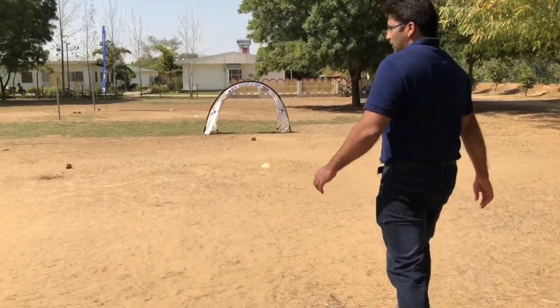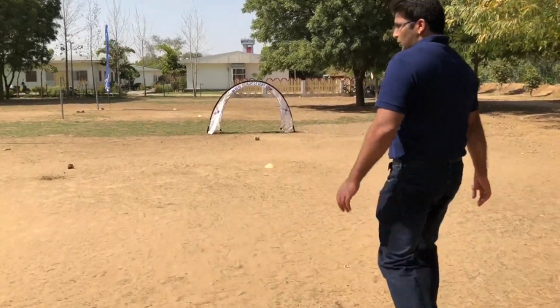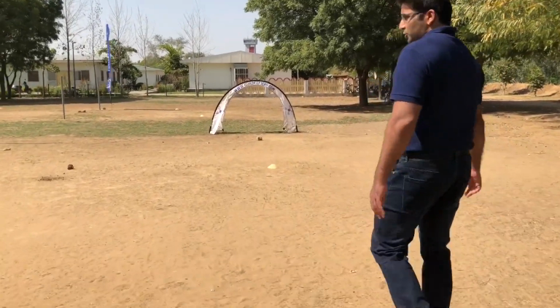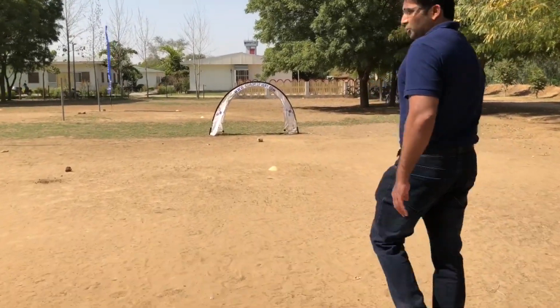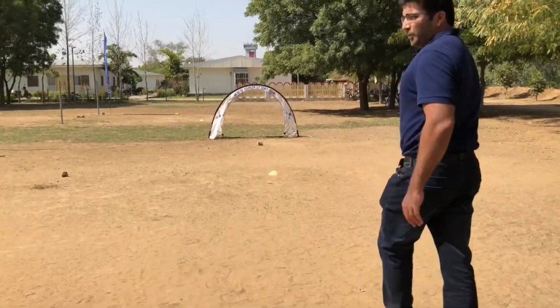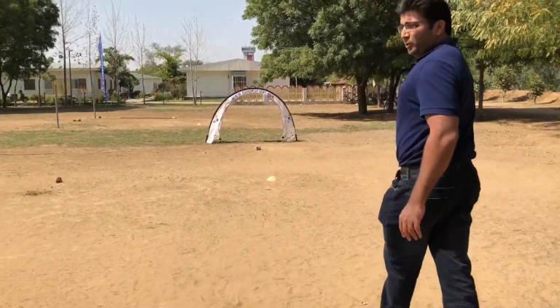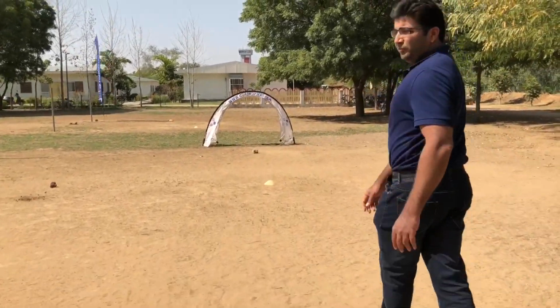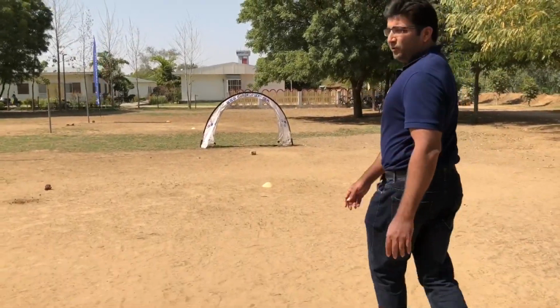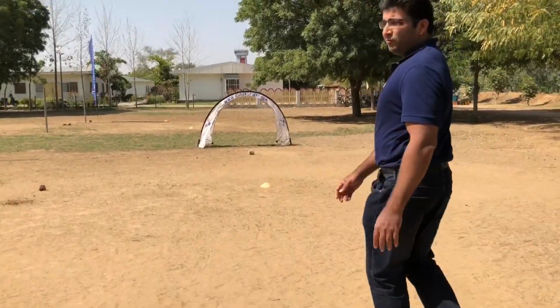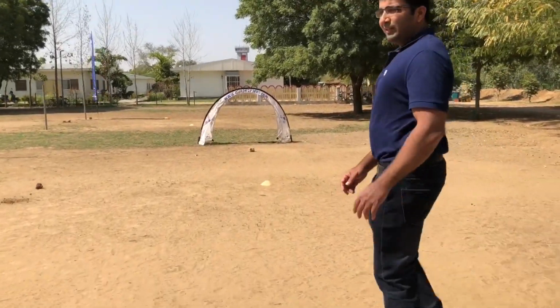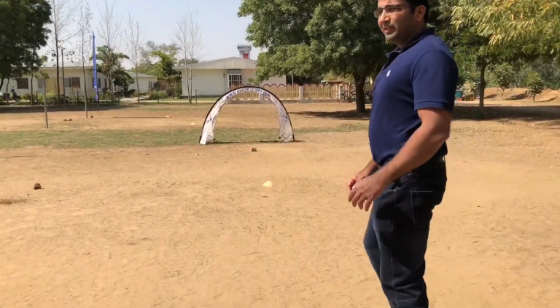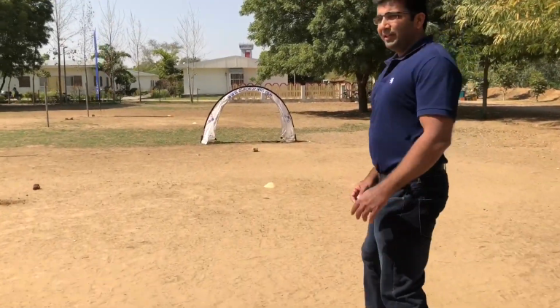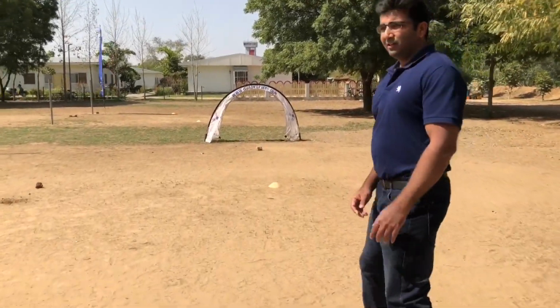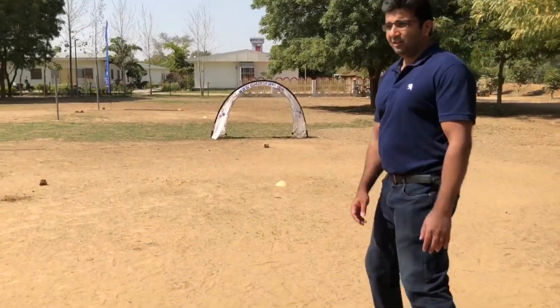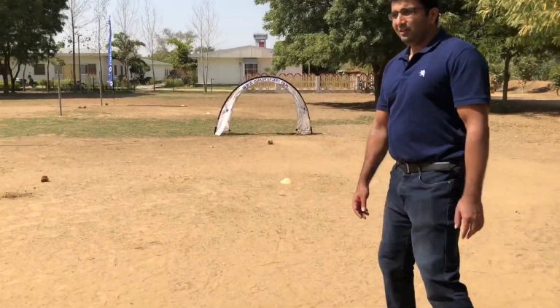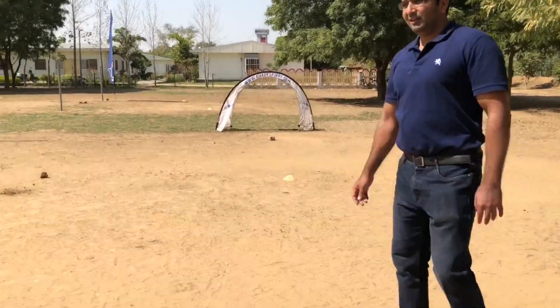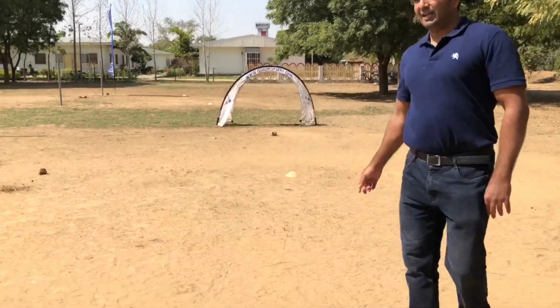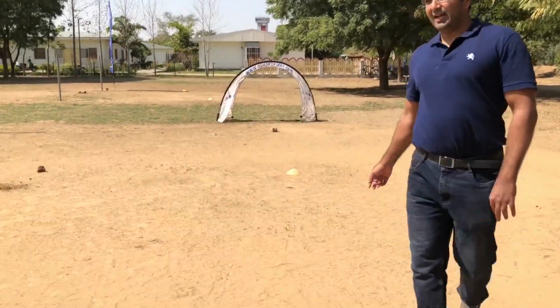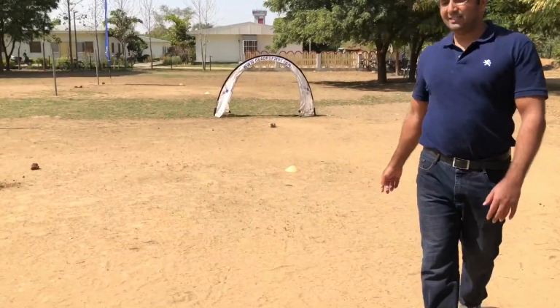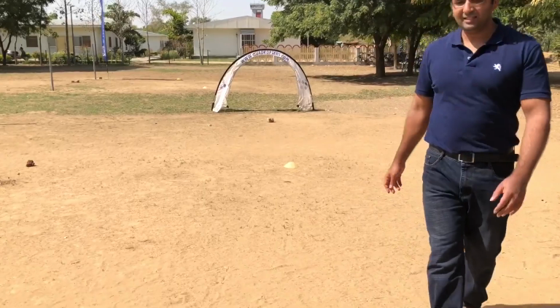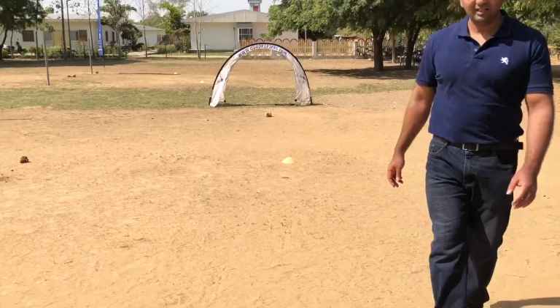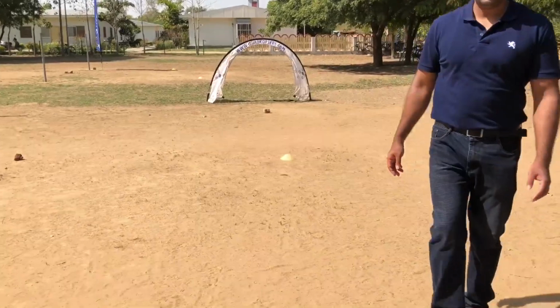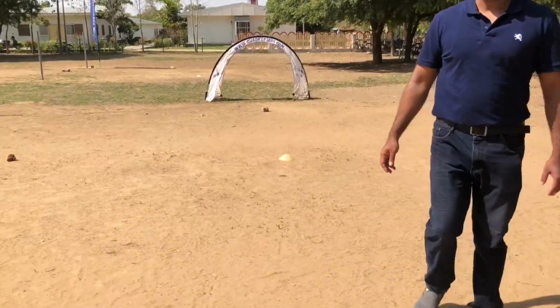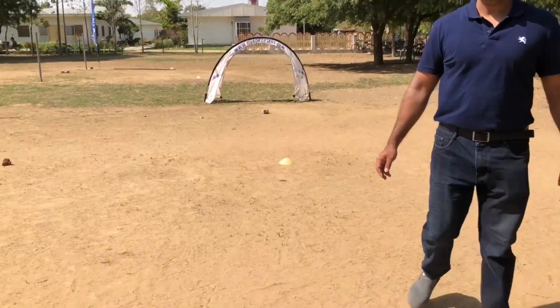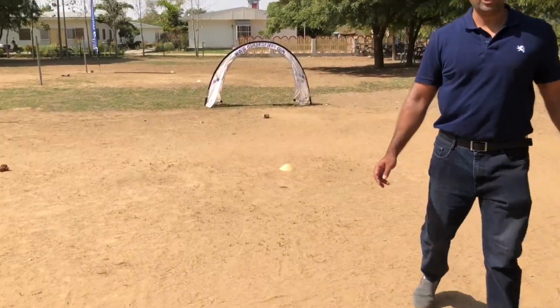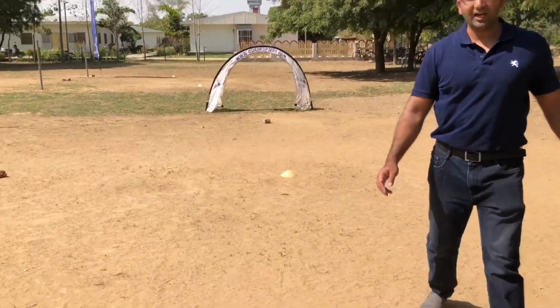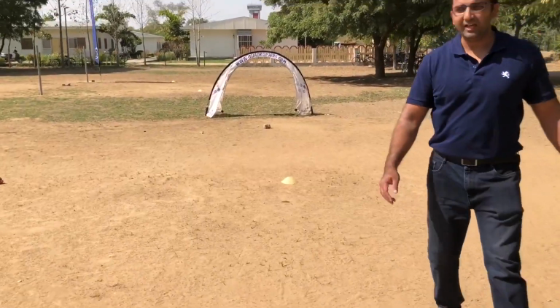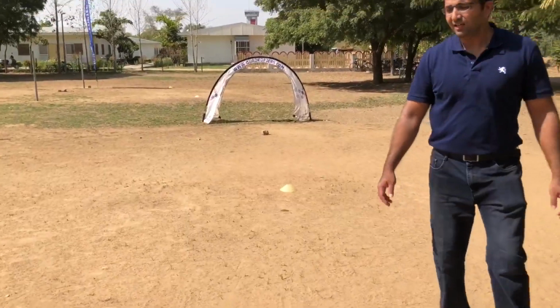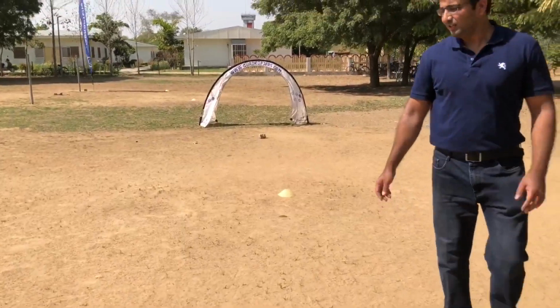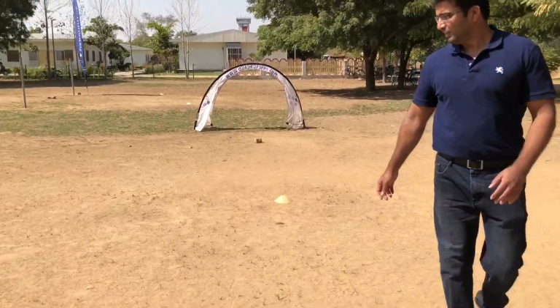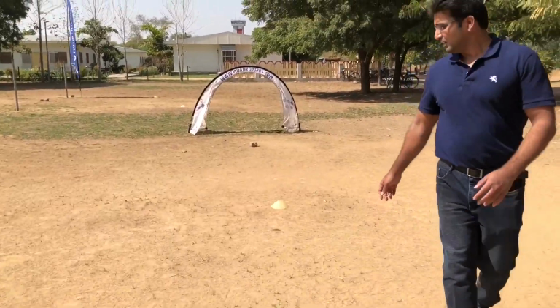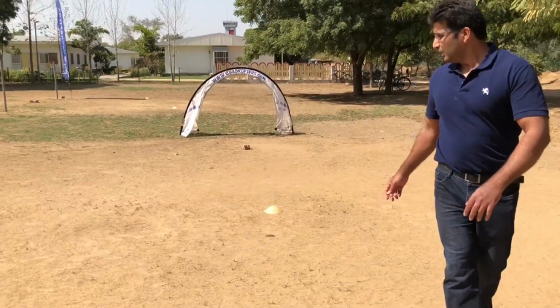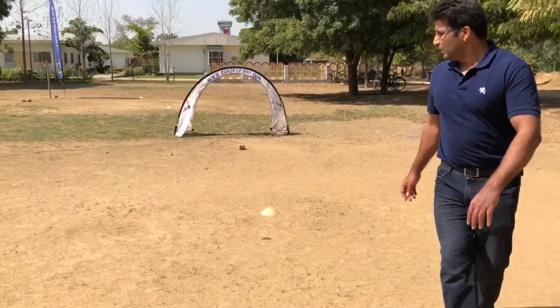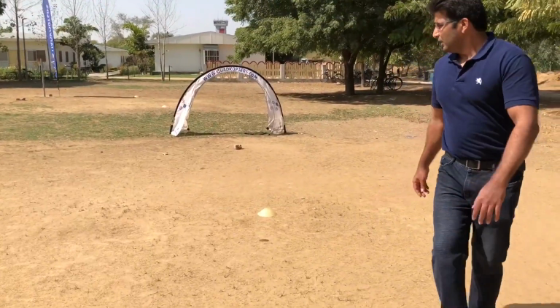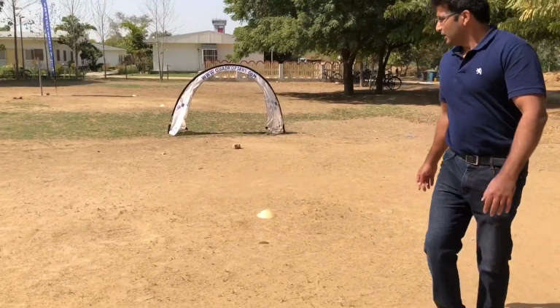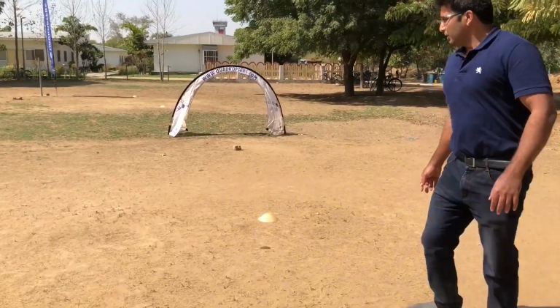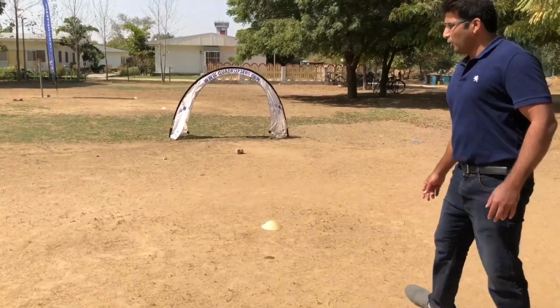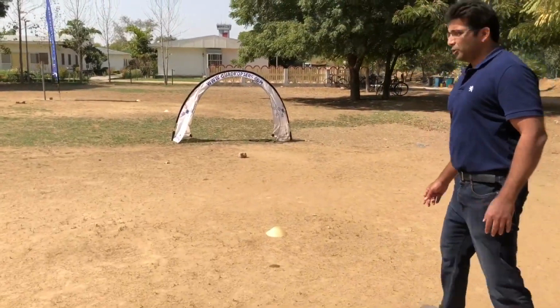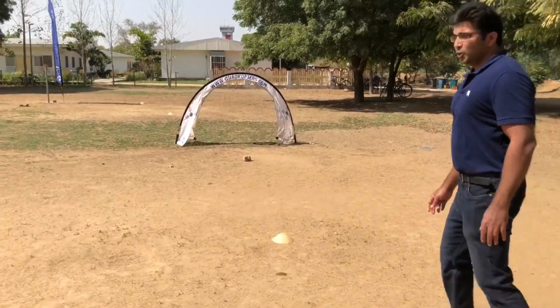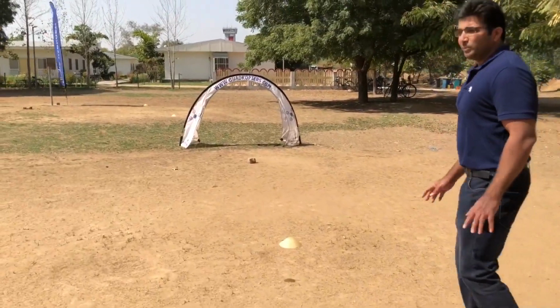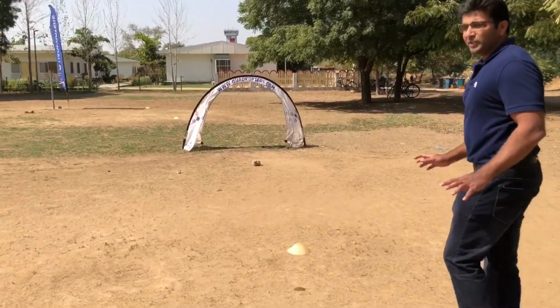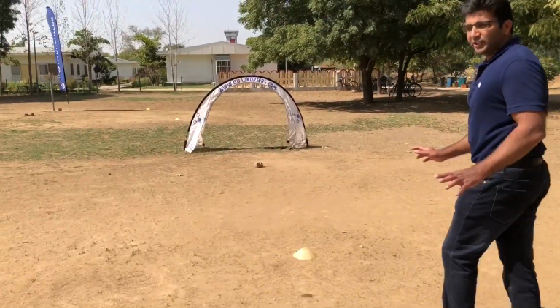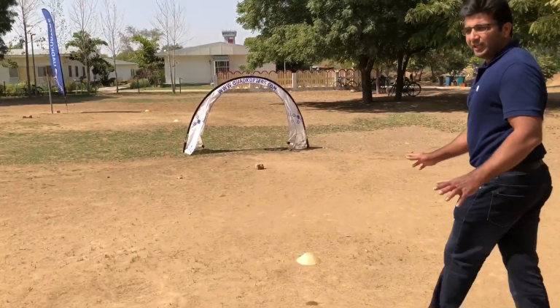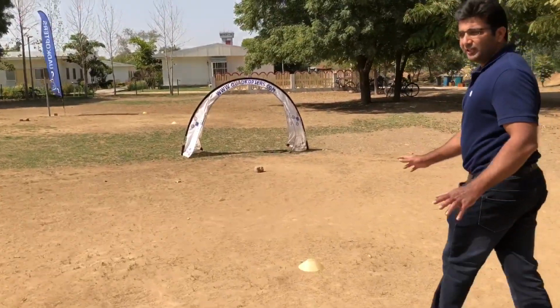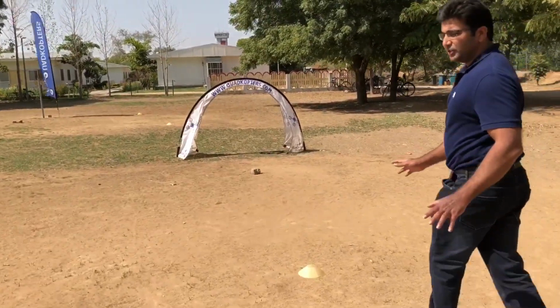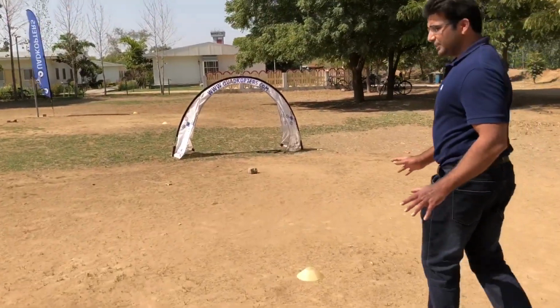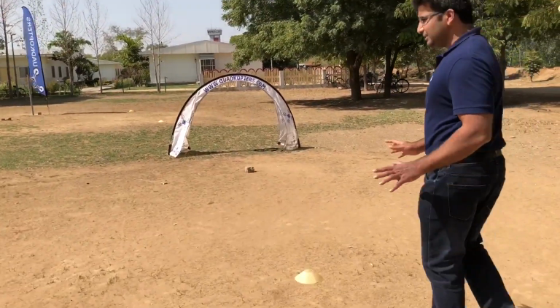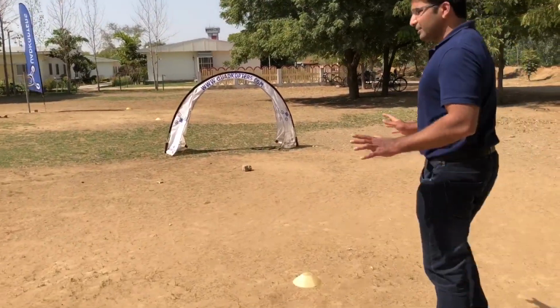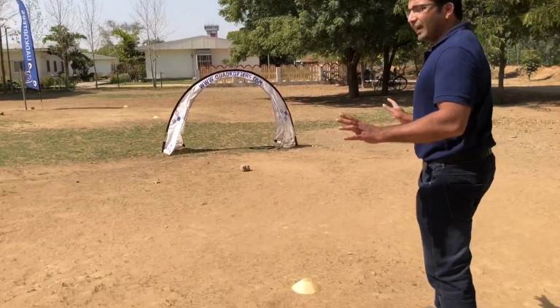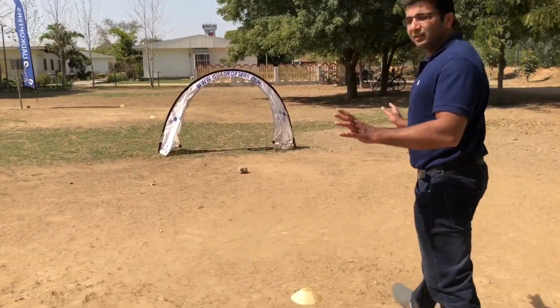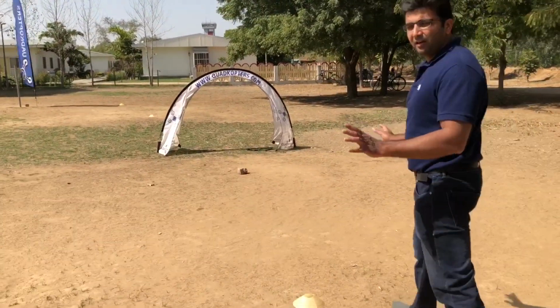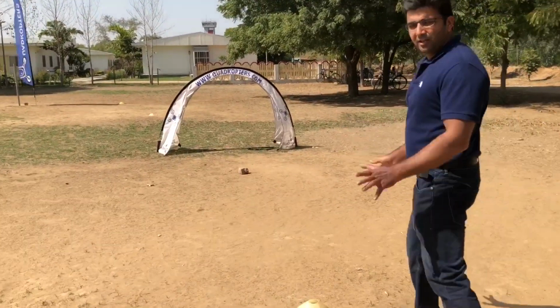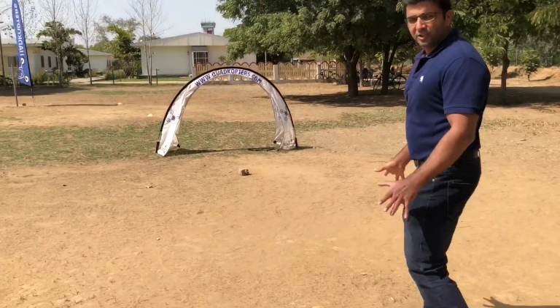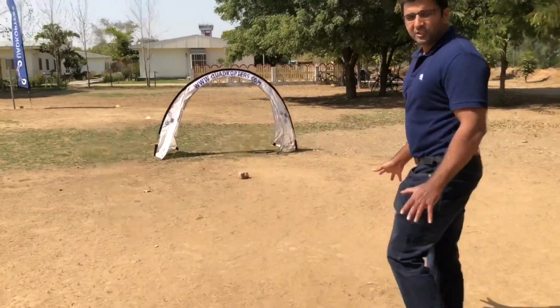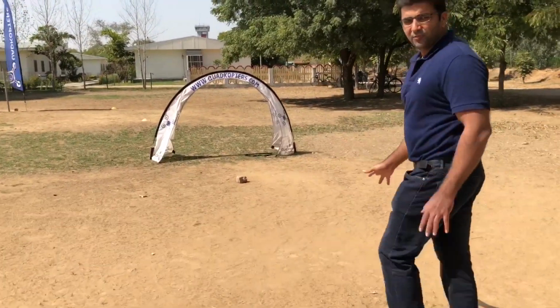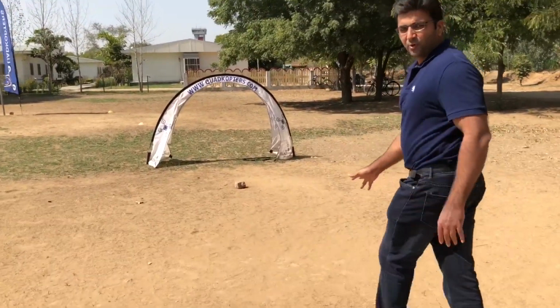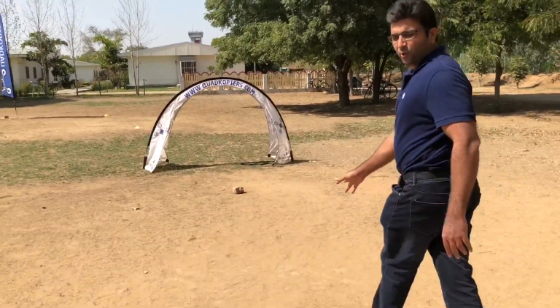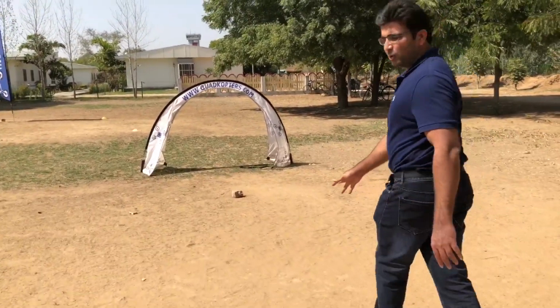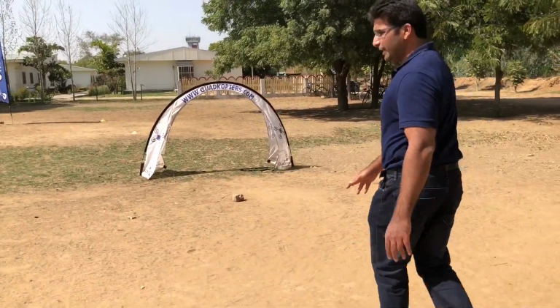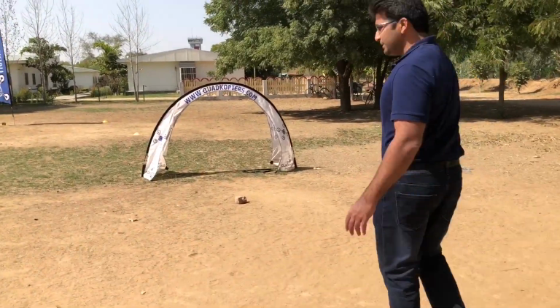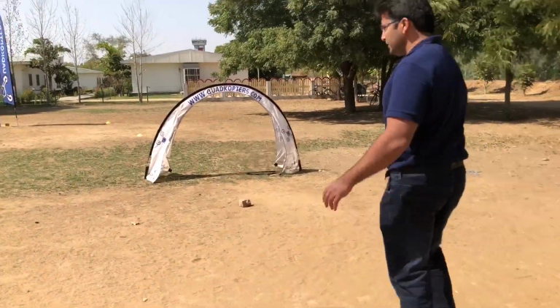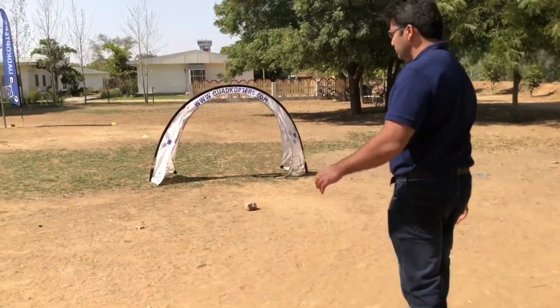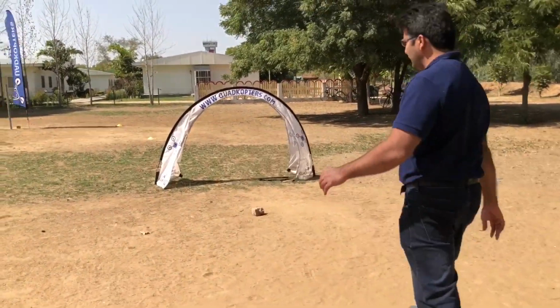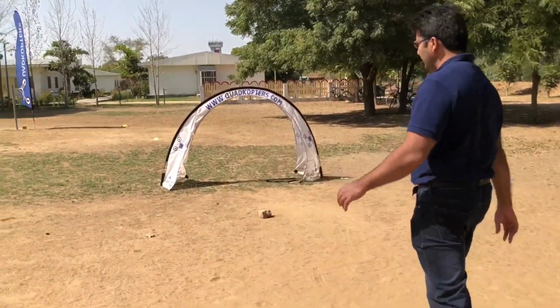Beautiful weather here — nice sunshine, not too much heat. Just the right conditions for drone racing today.